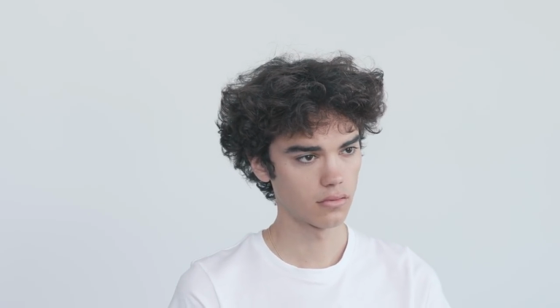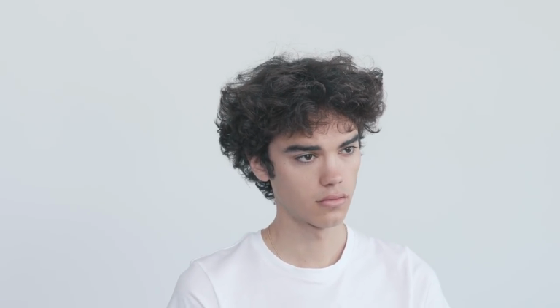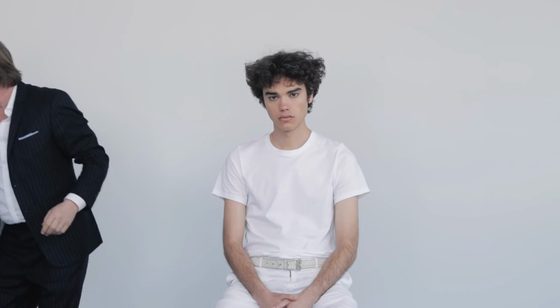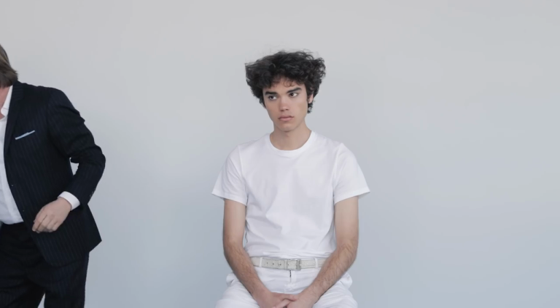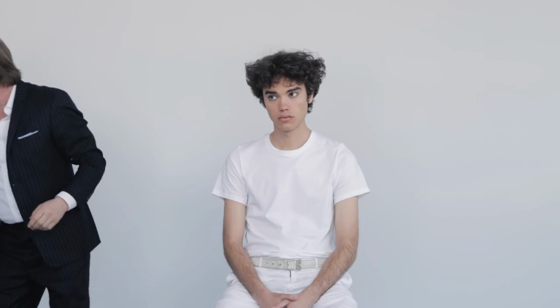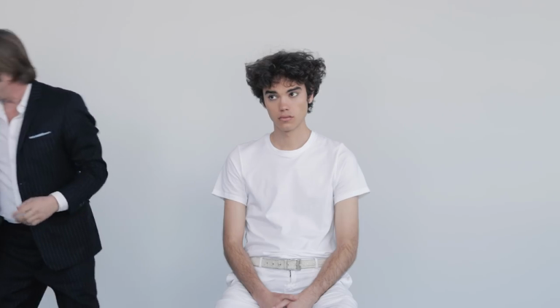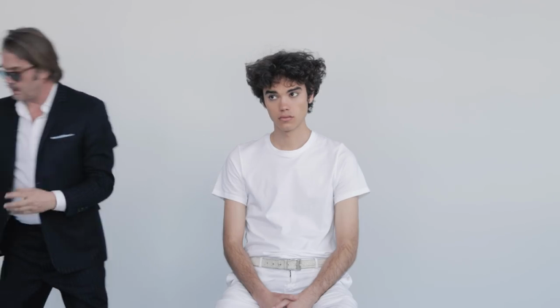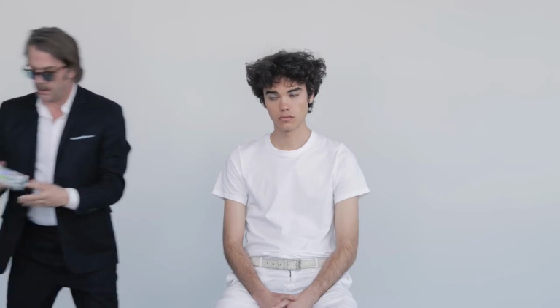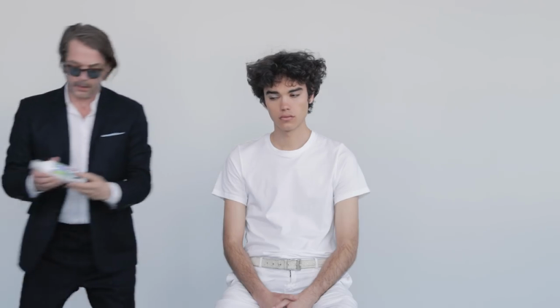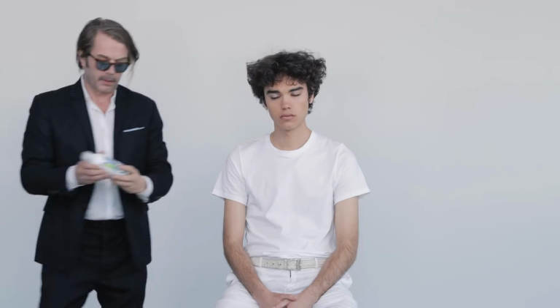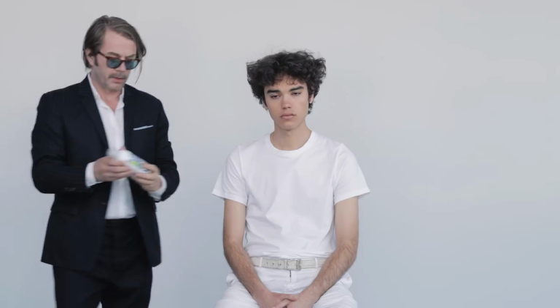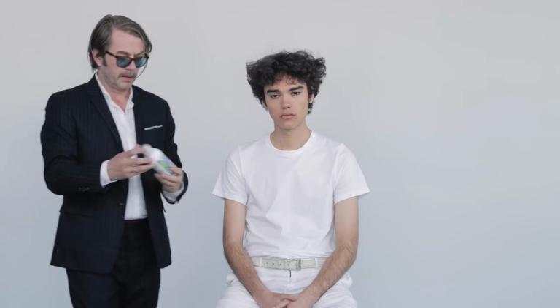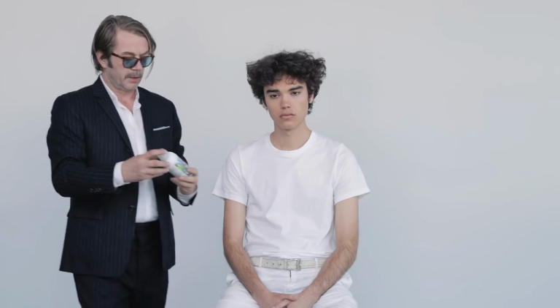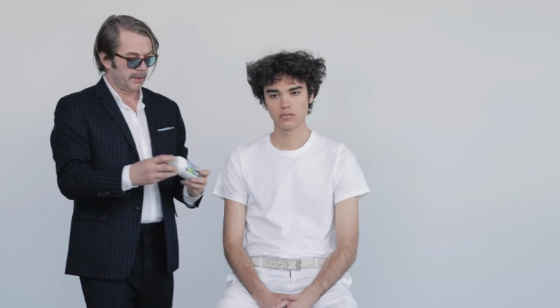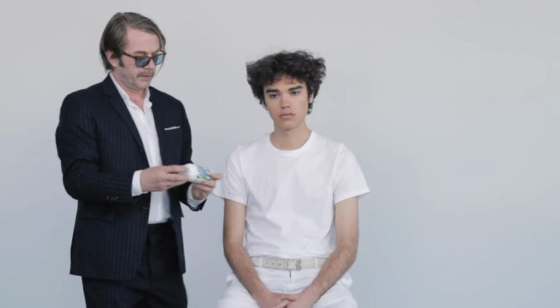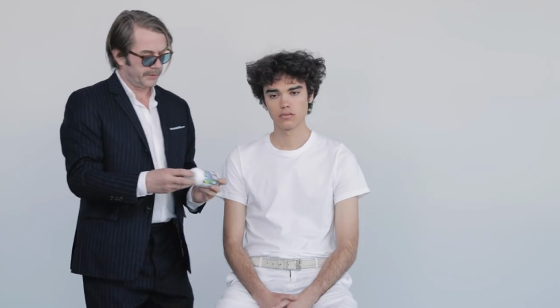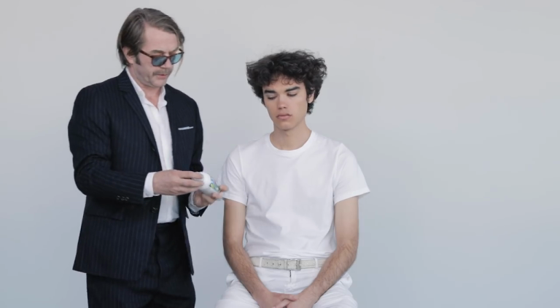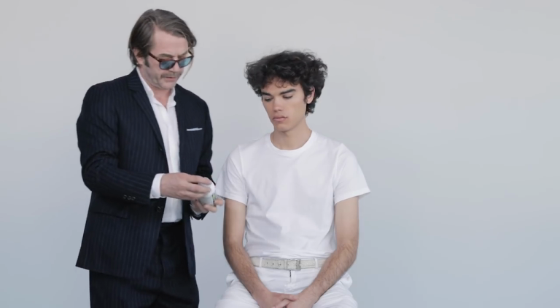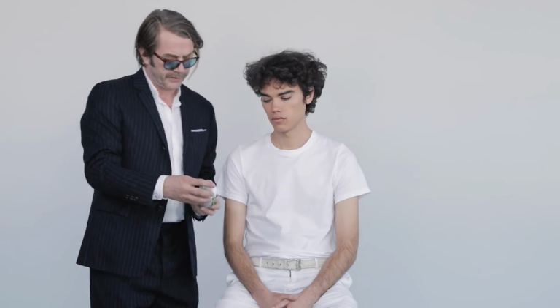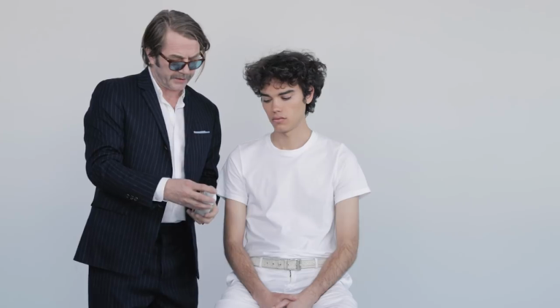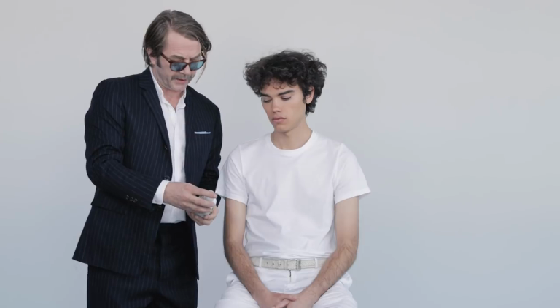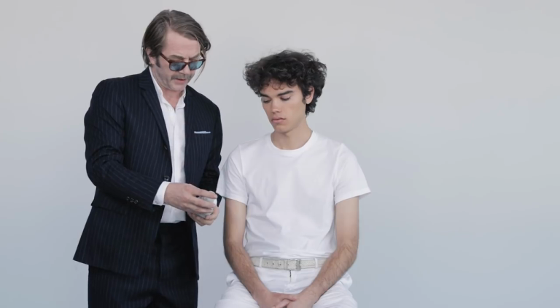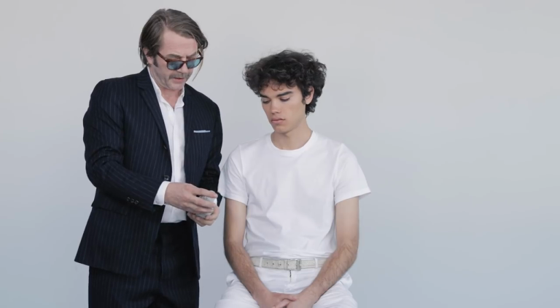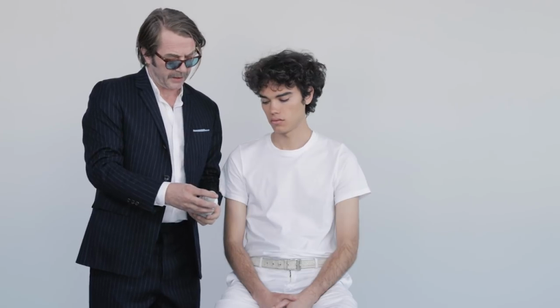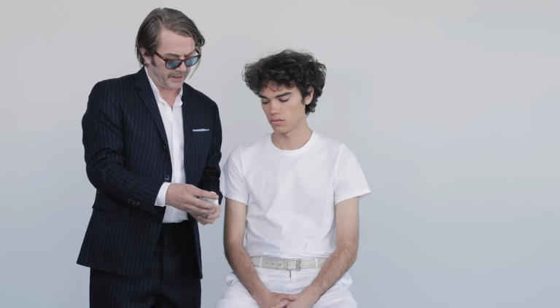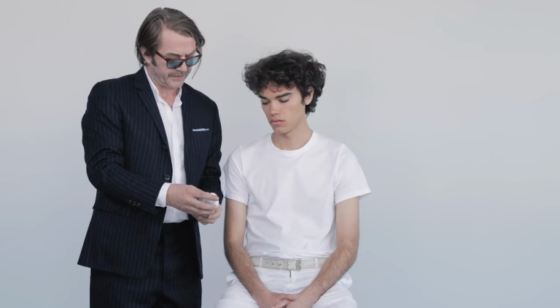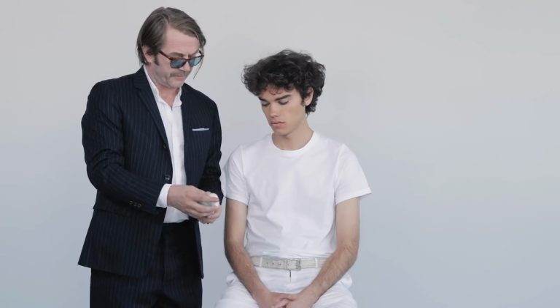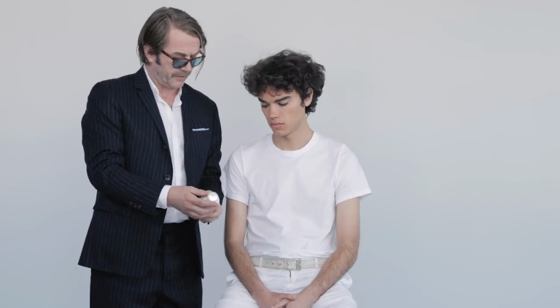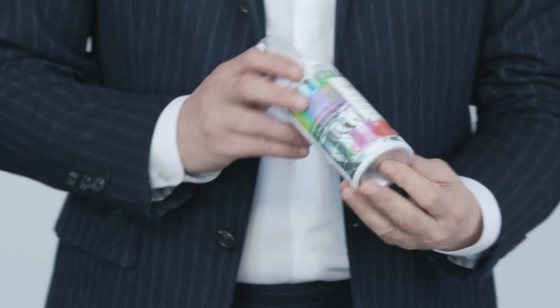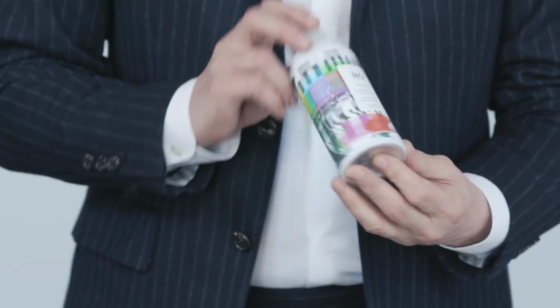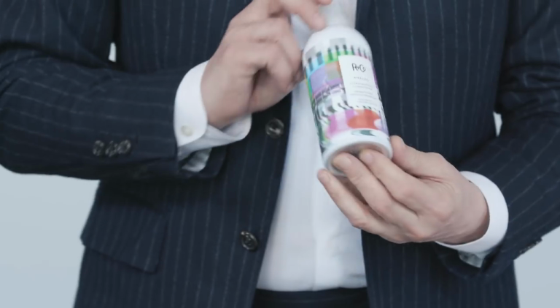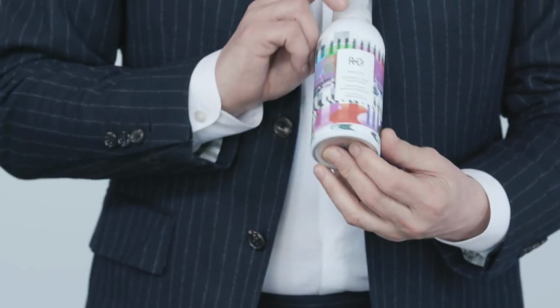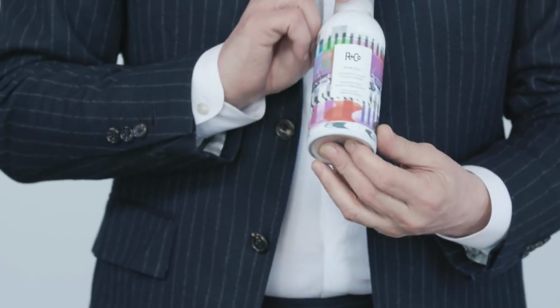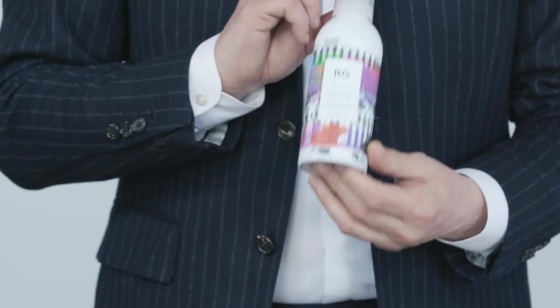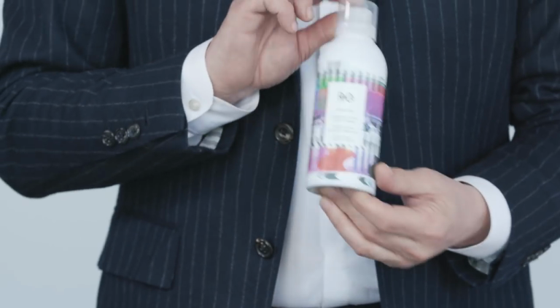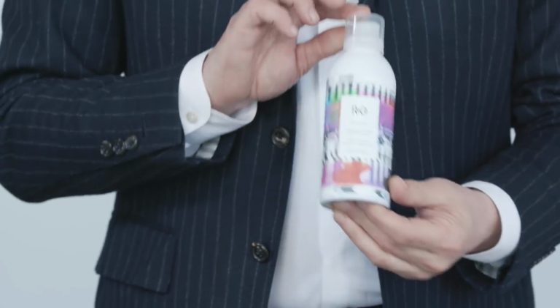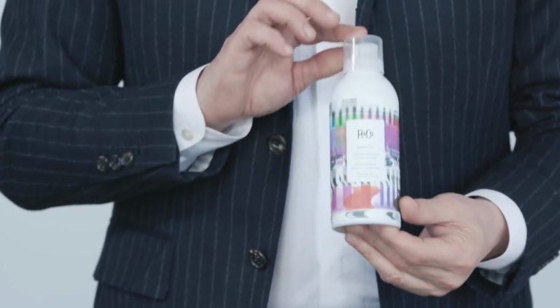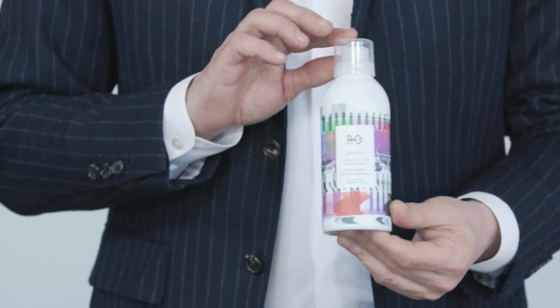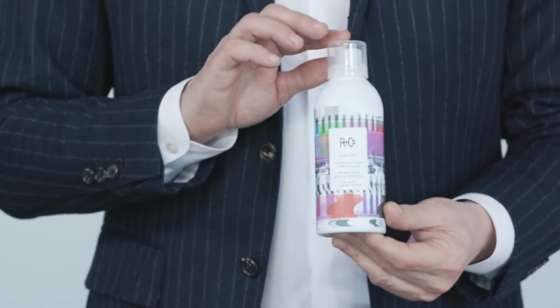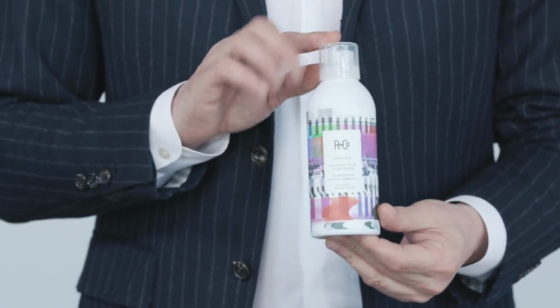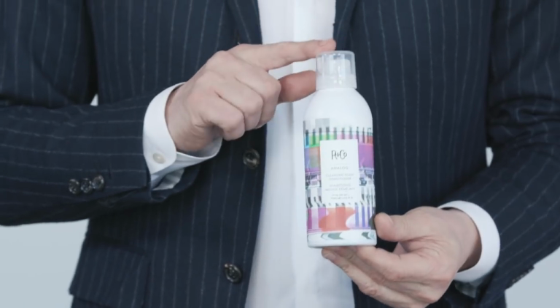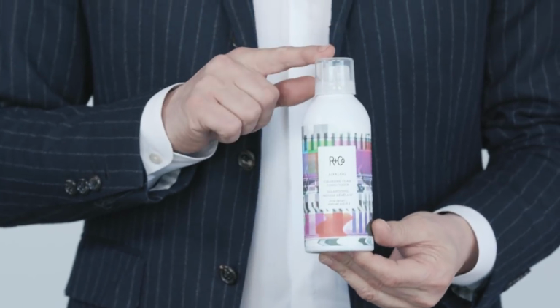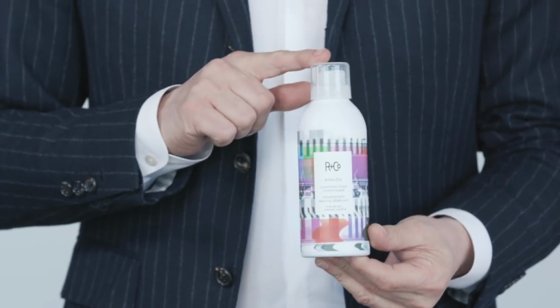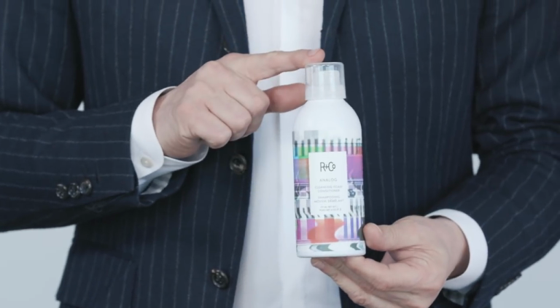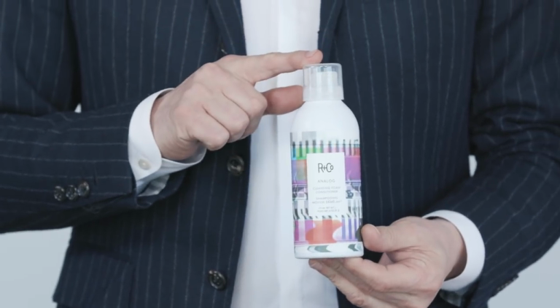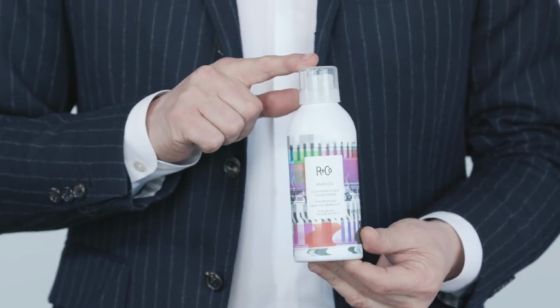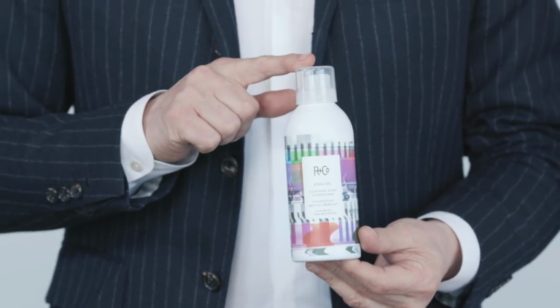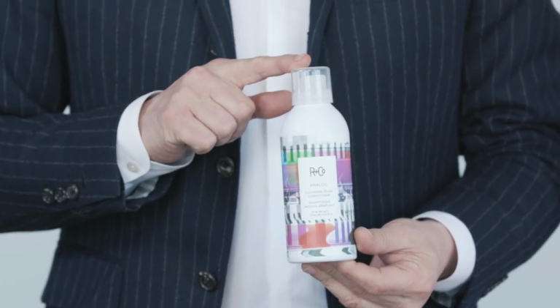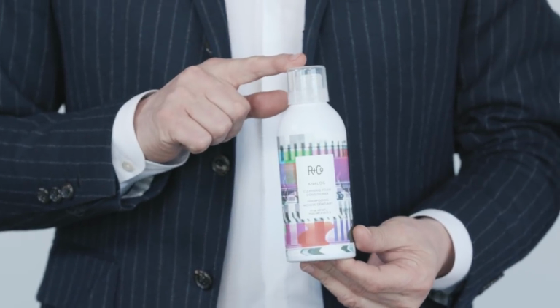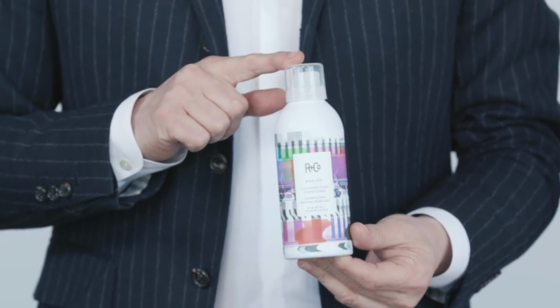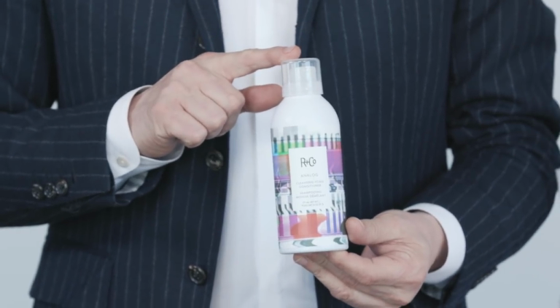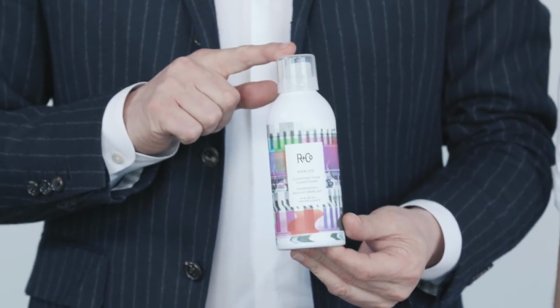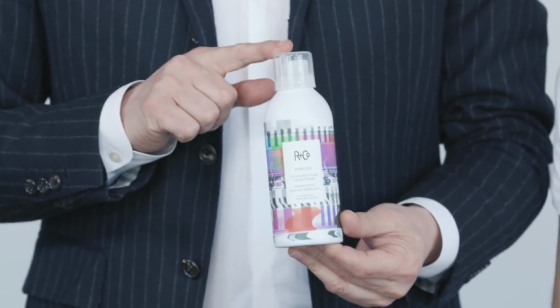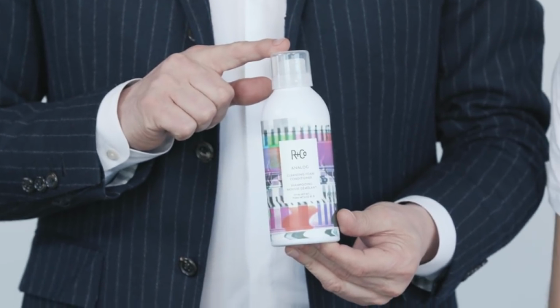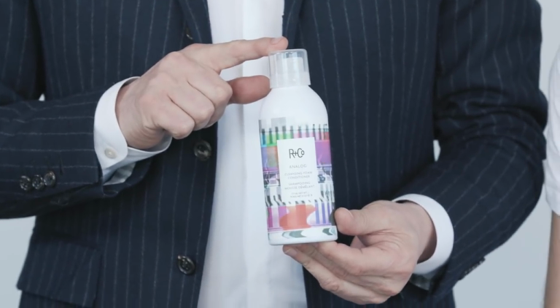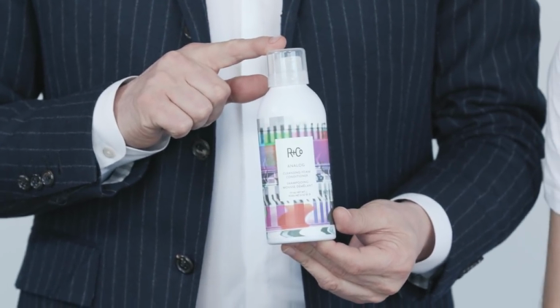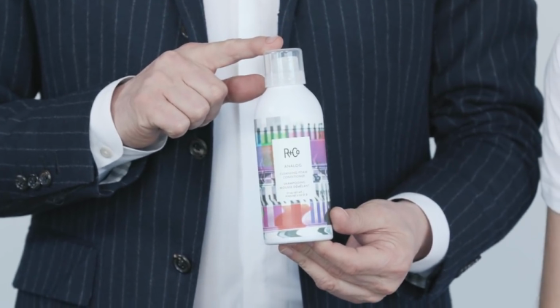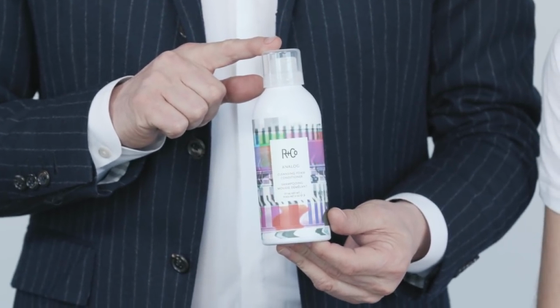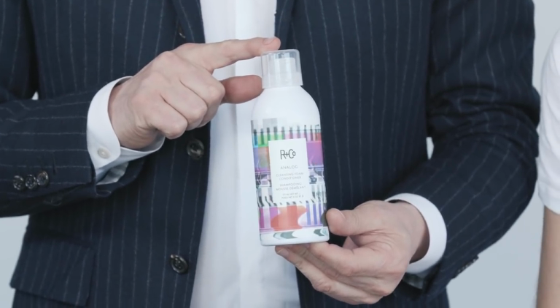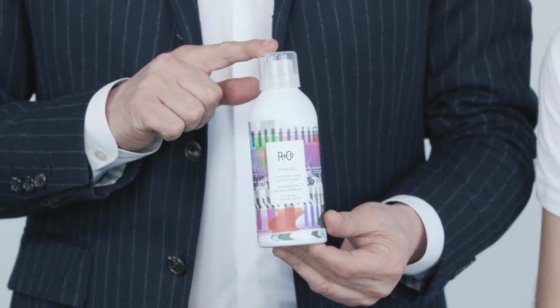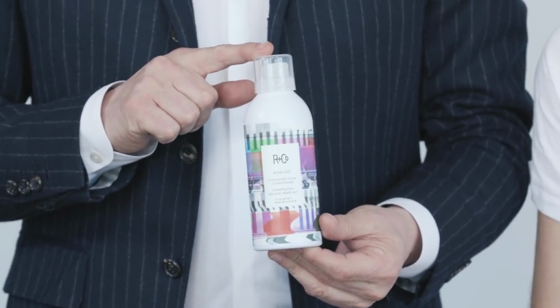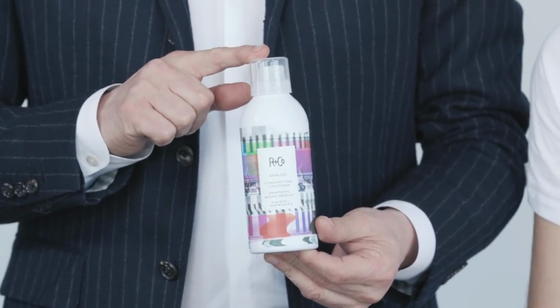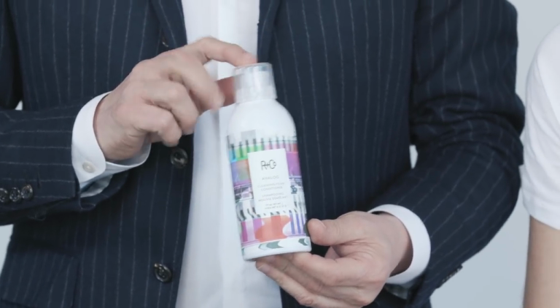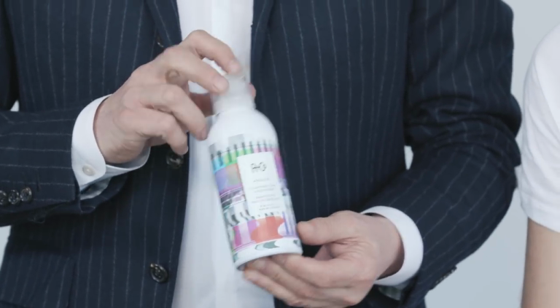First I'm going to shampoo with Analogue and actually prep the scalp and his hair for the Waterfall, and we'll do a little bit of a haircut too.